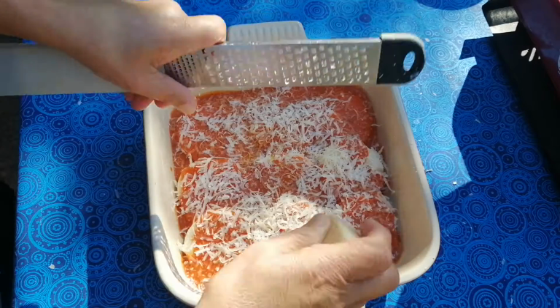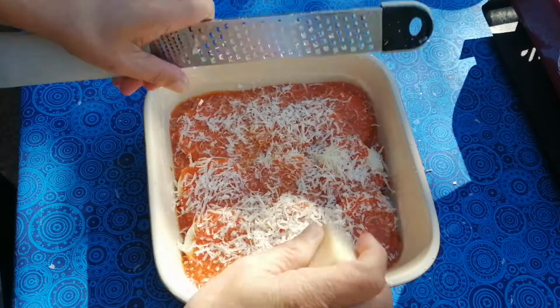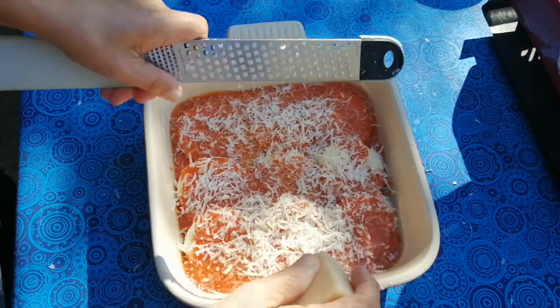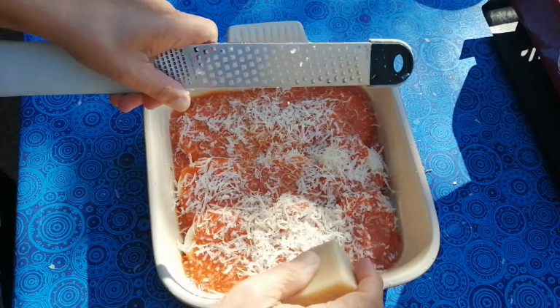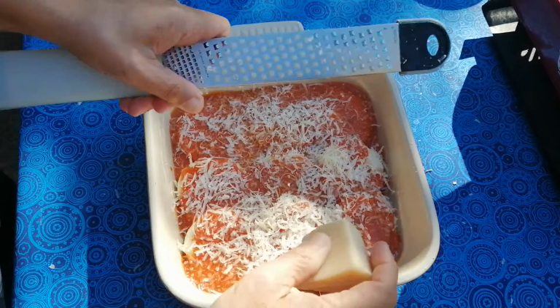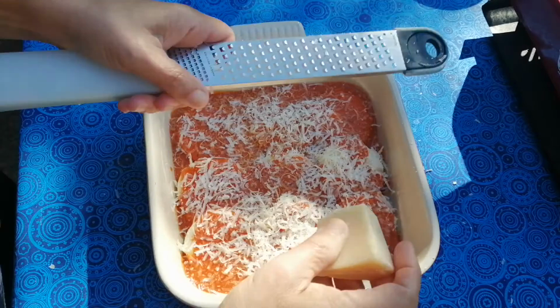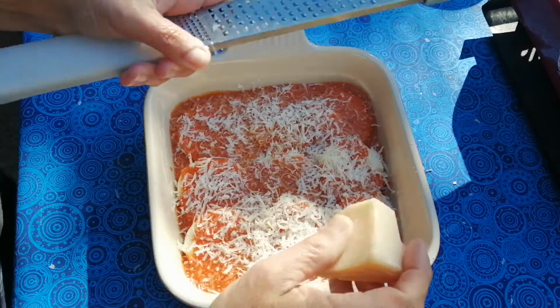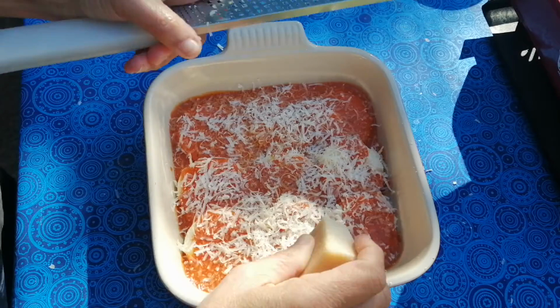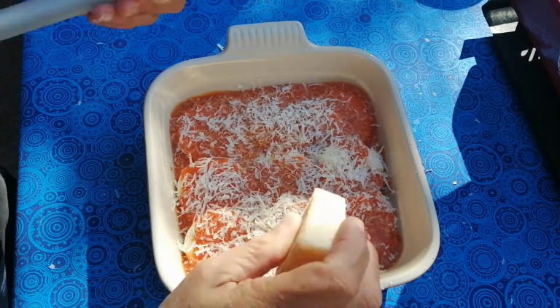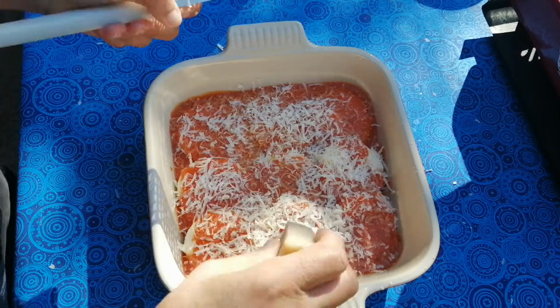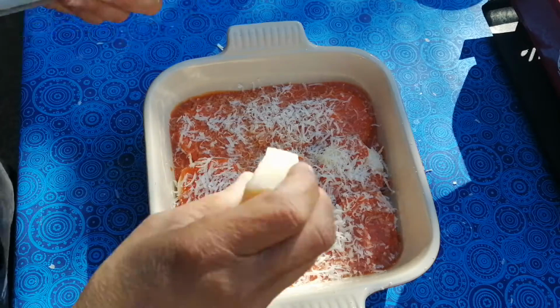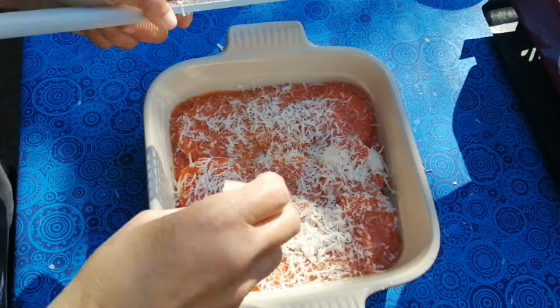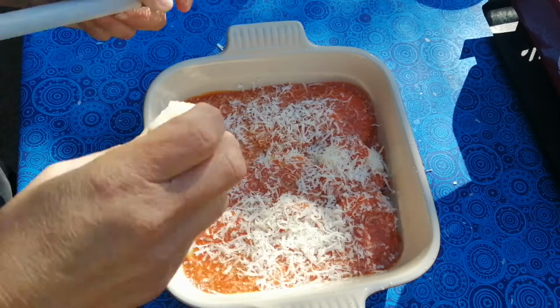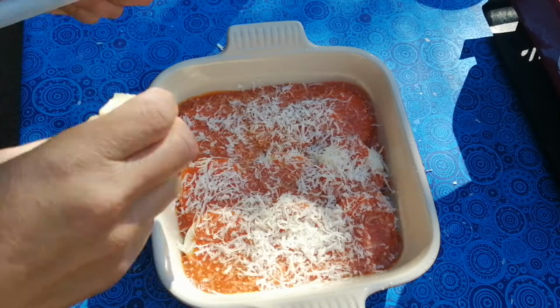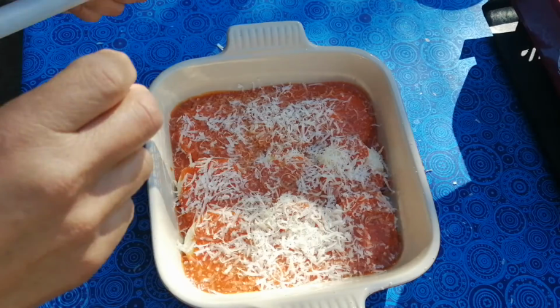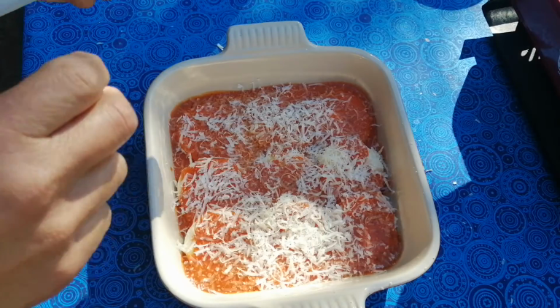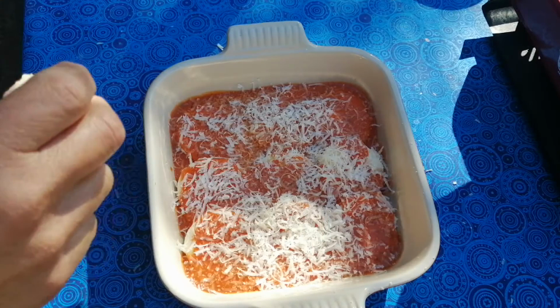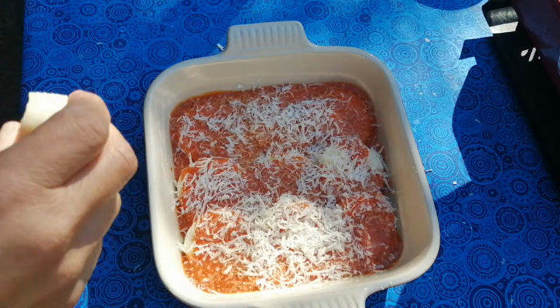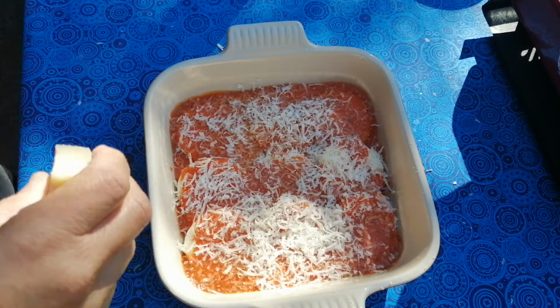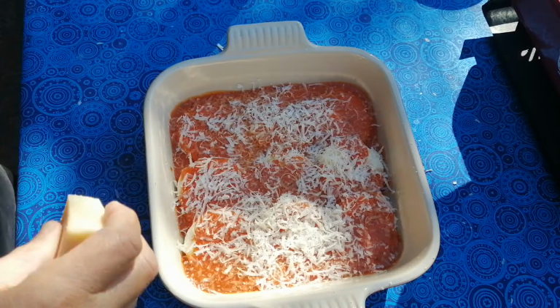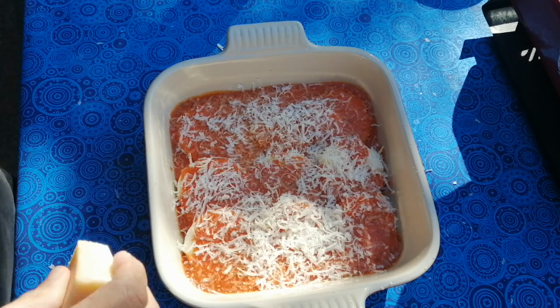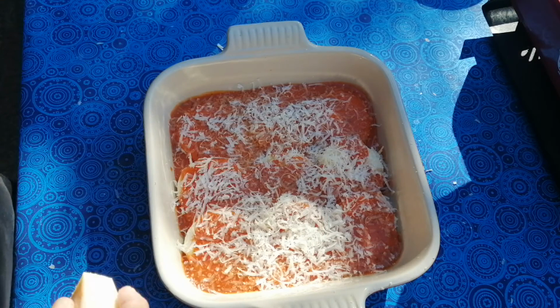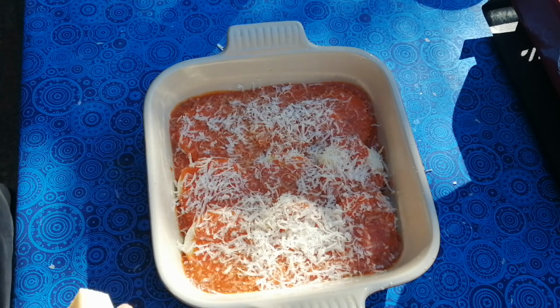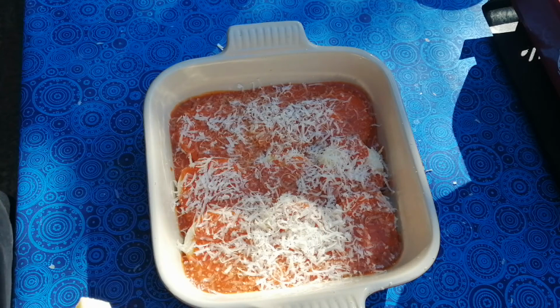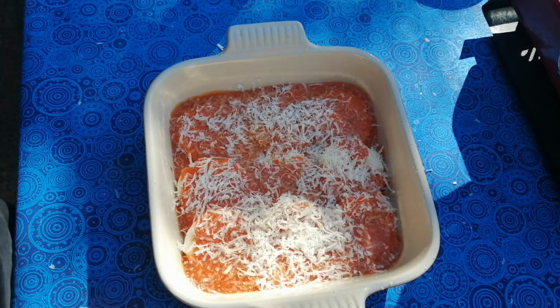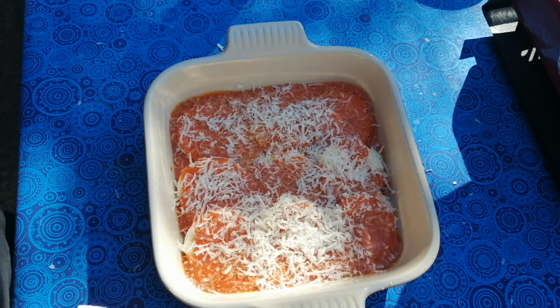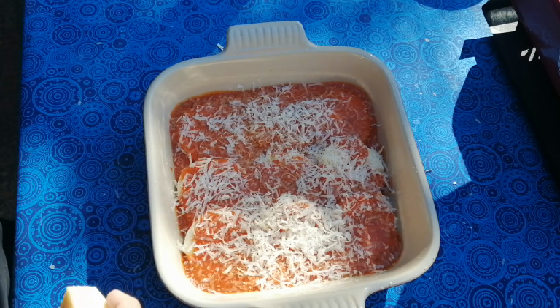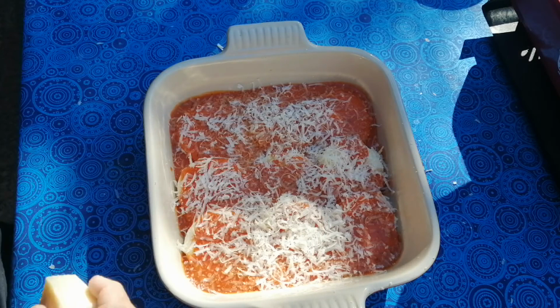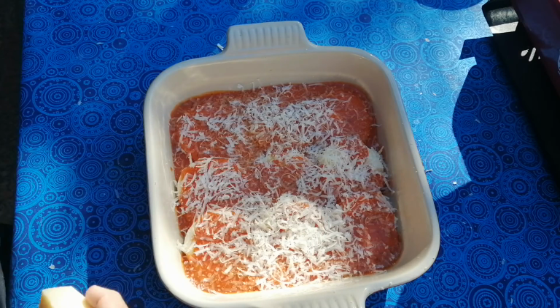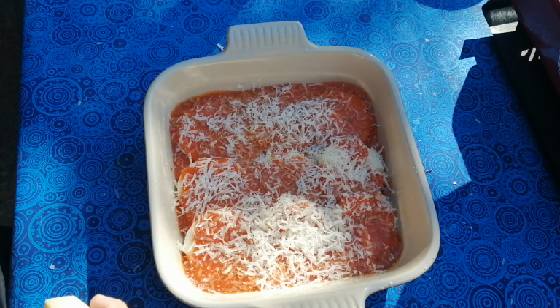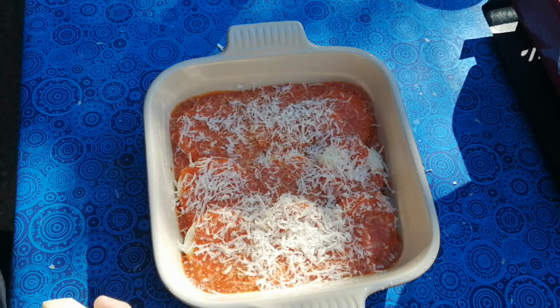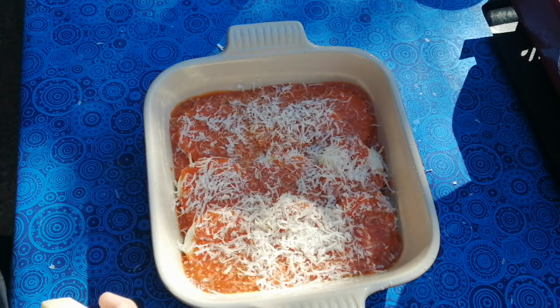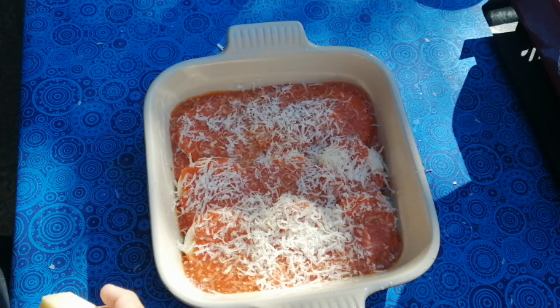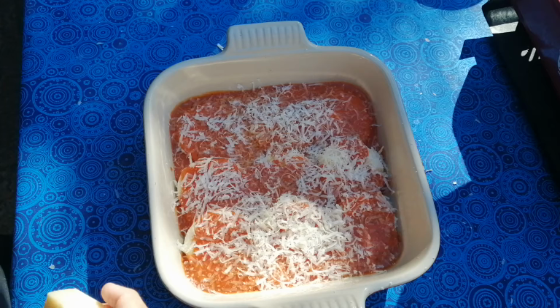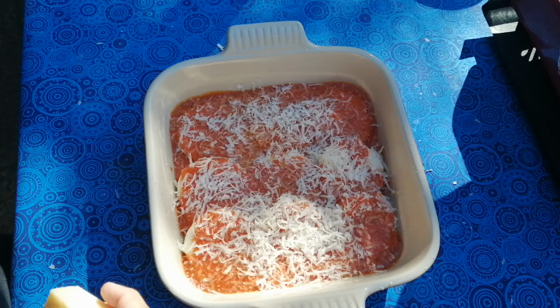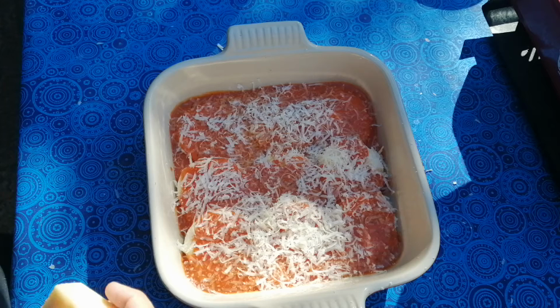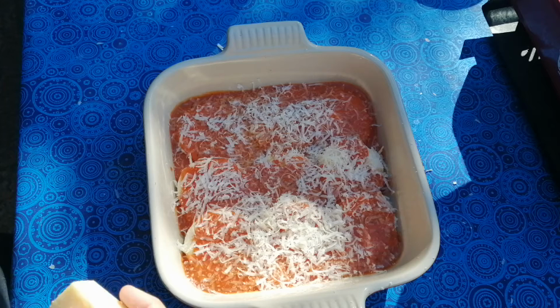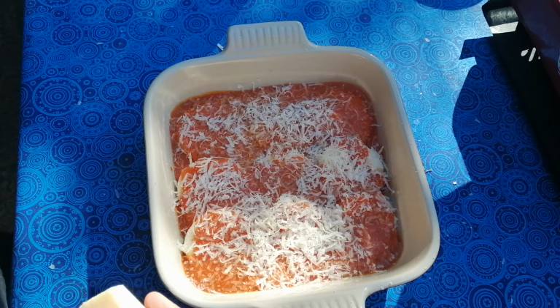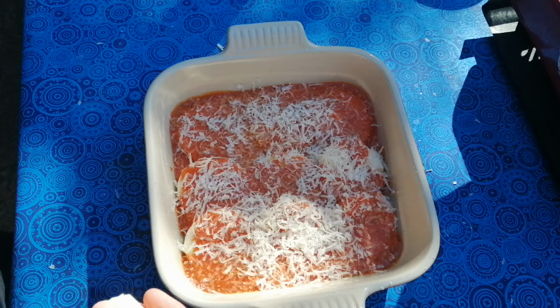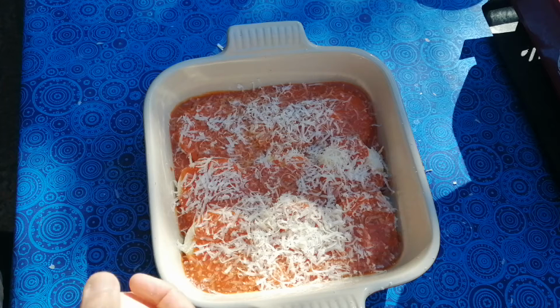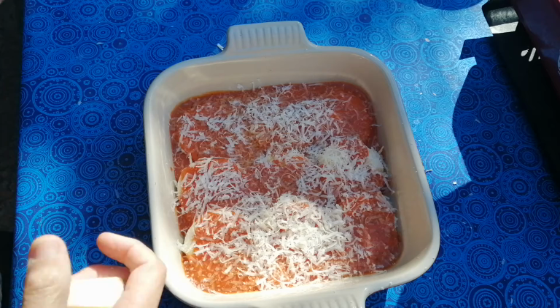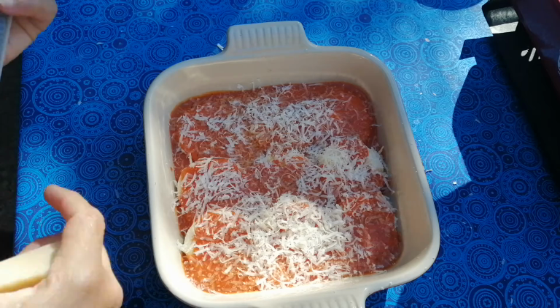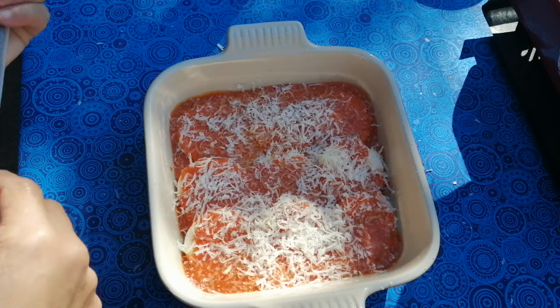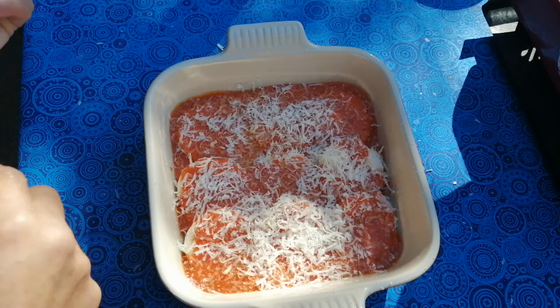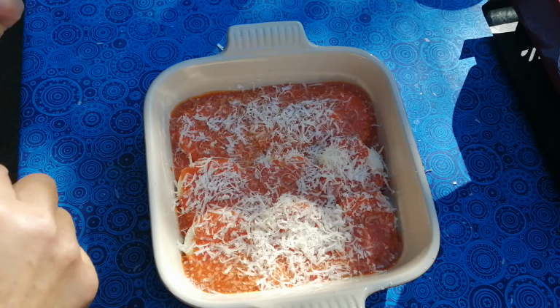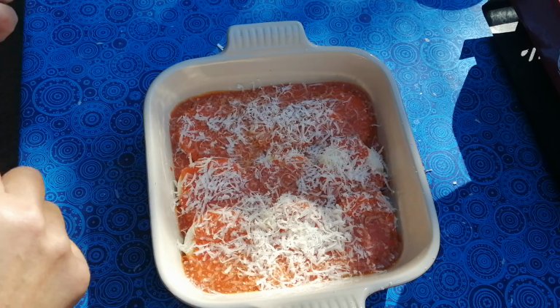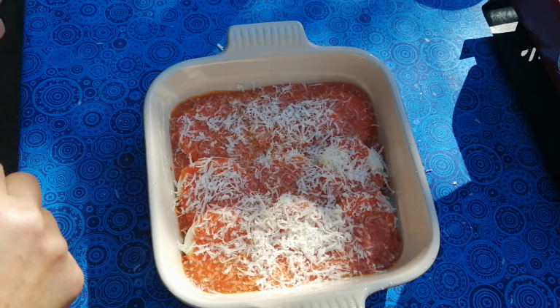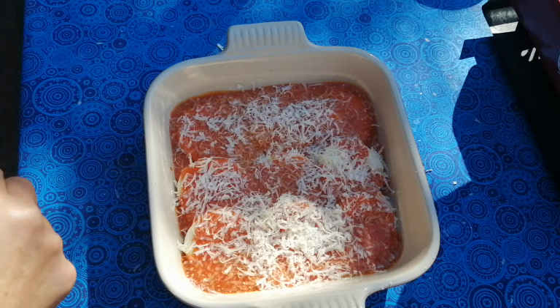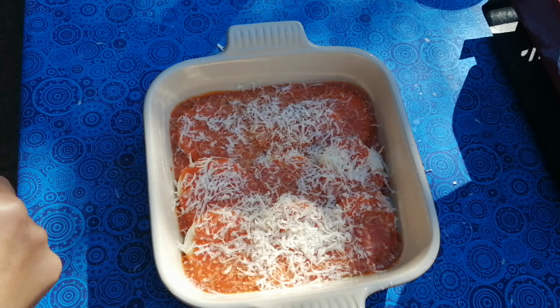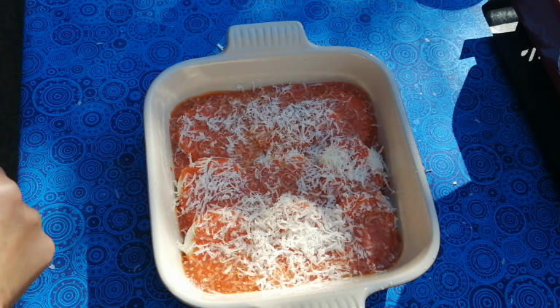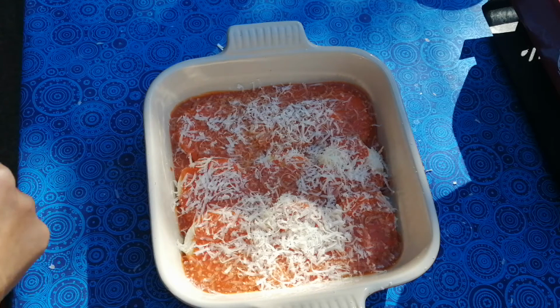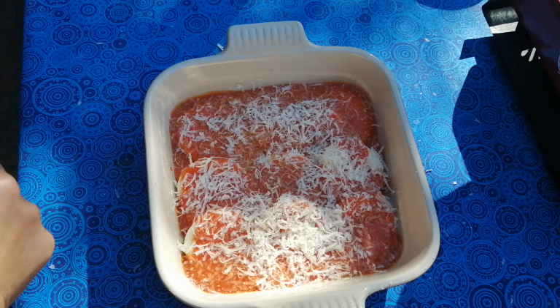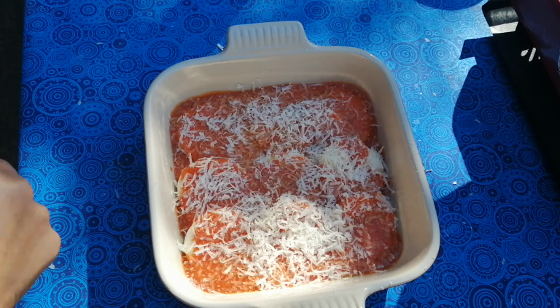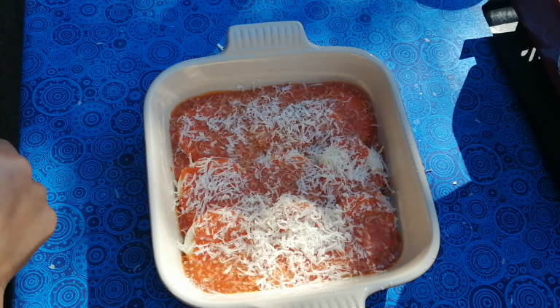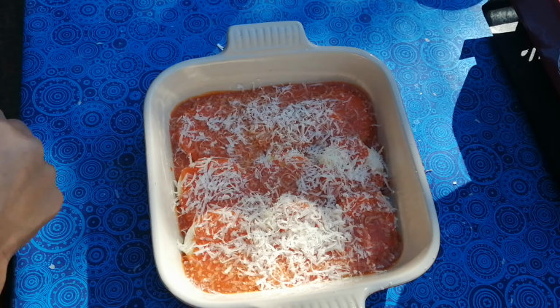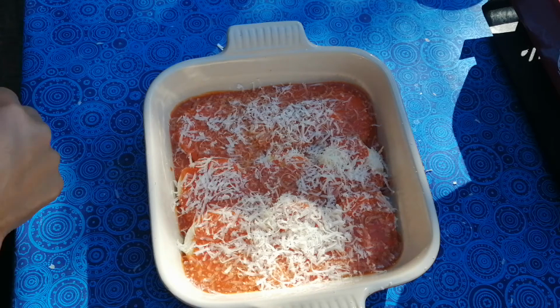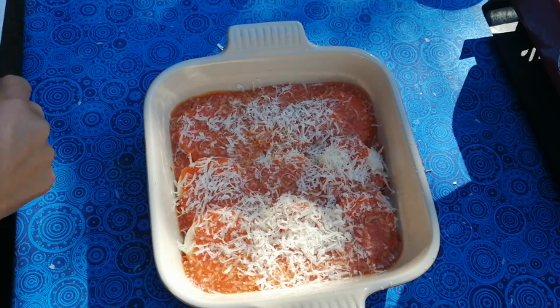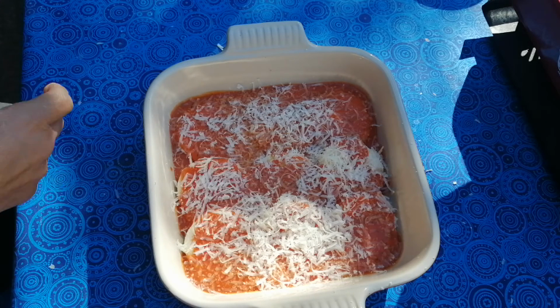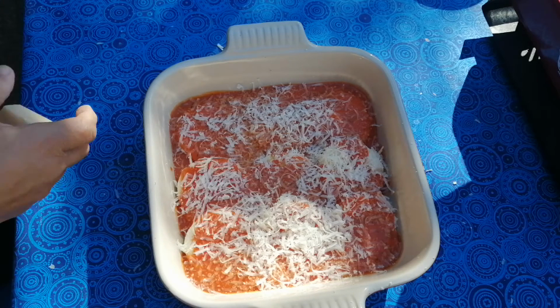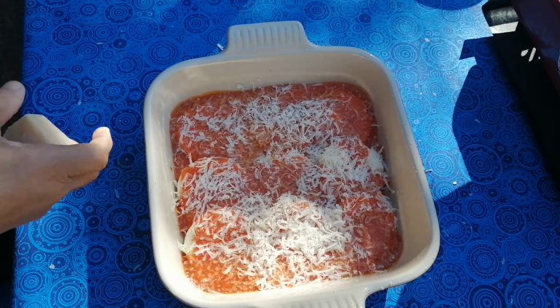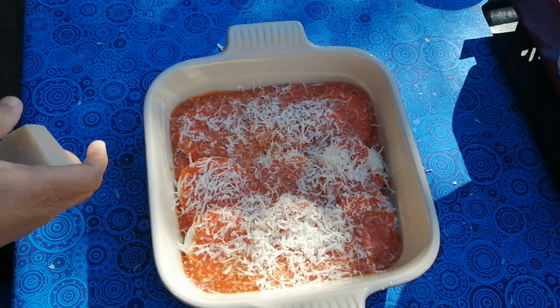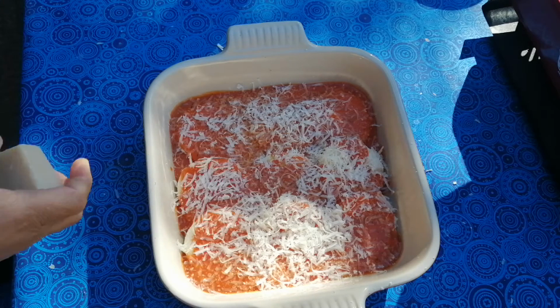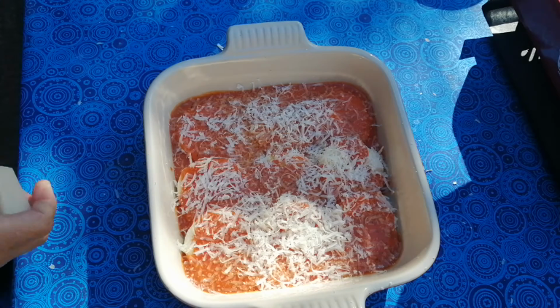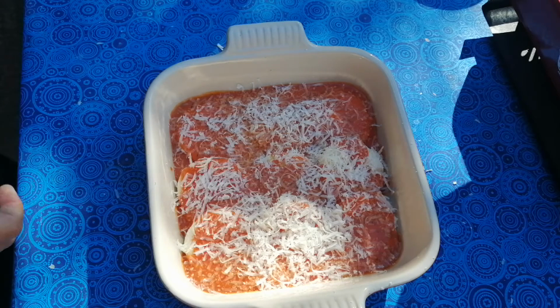And that is my semolina gnocchi. That takes me right back to my hotel school days — simple and delicious.